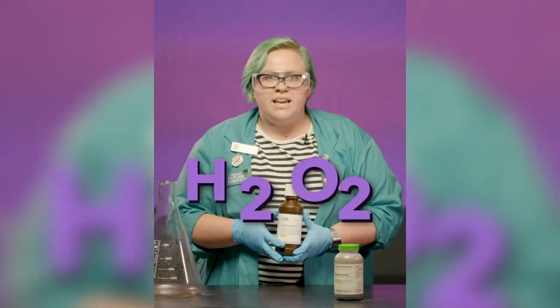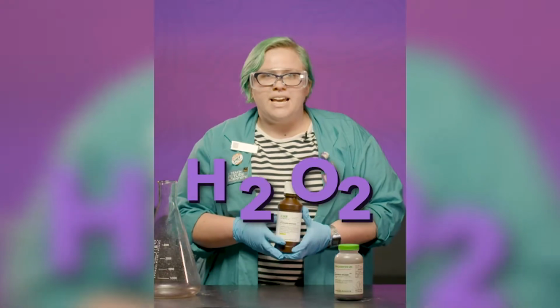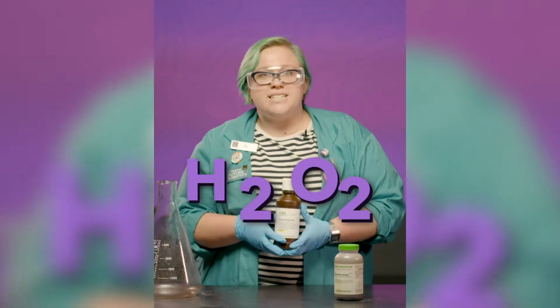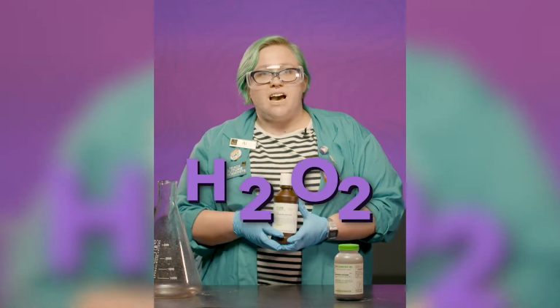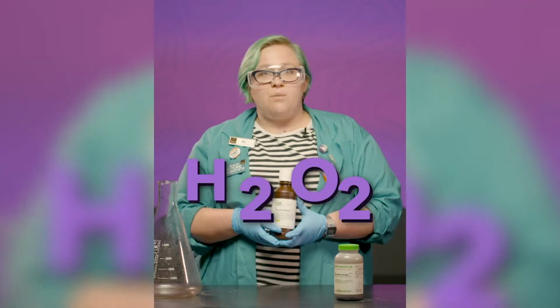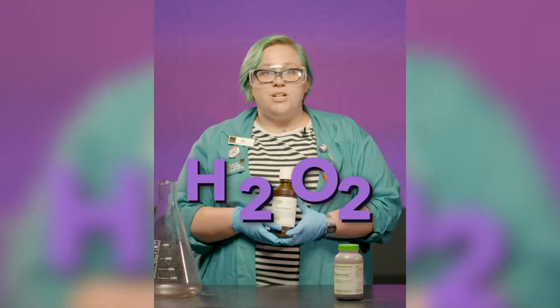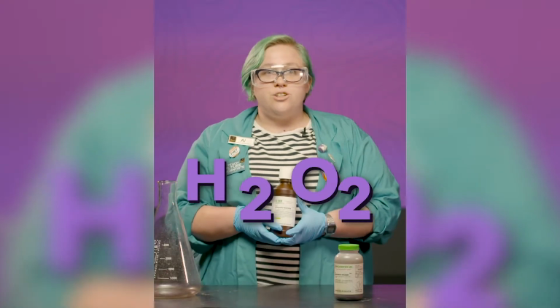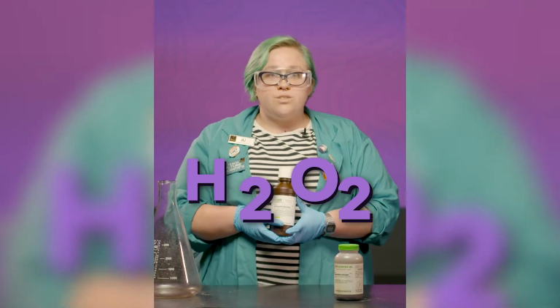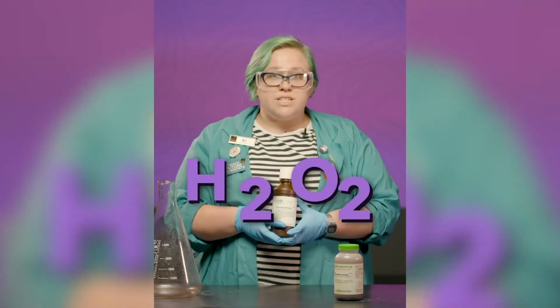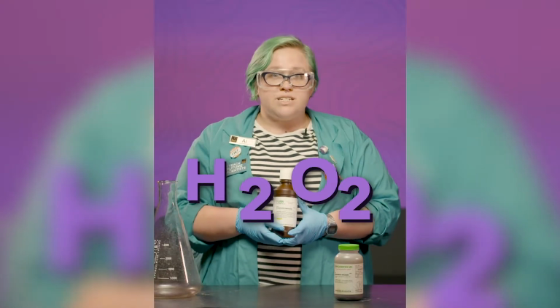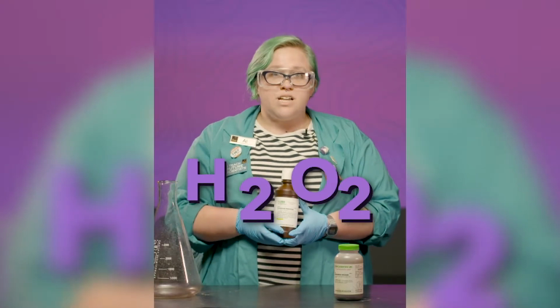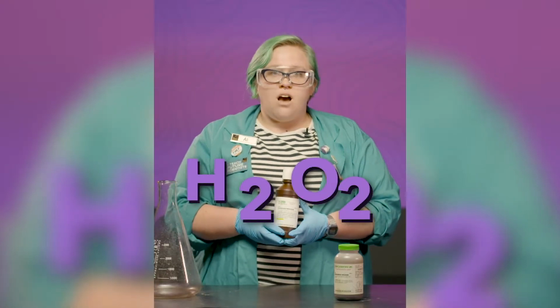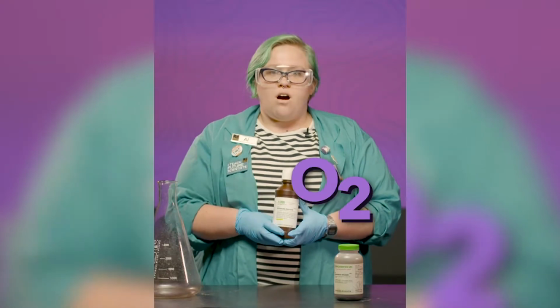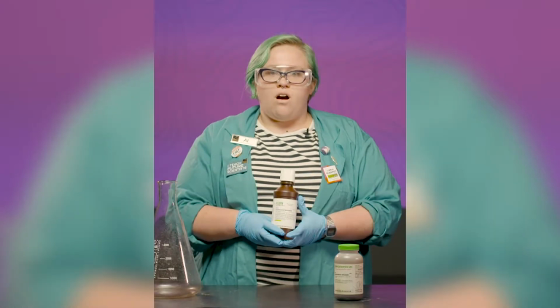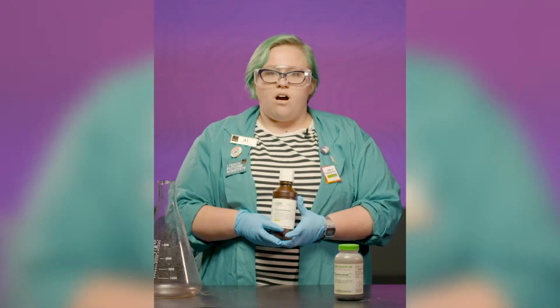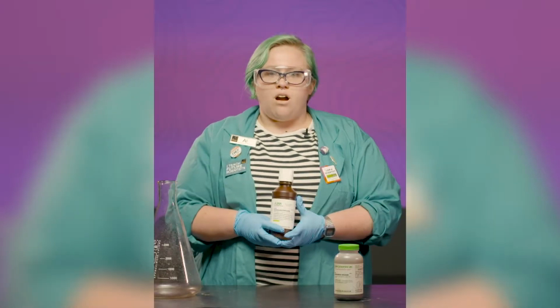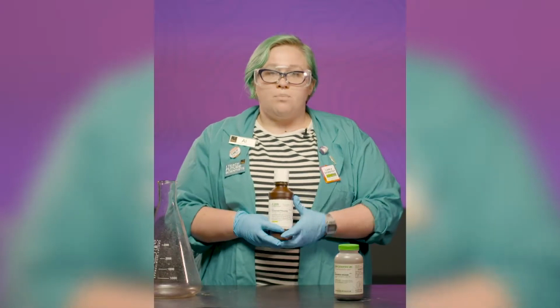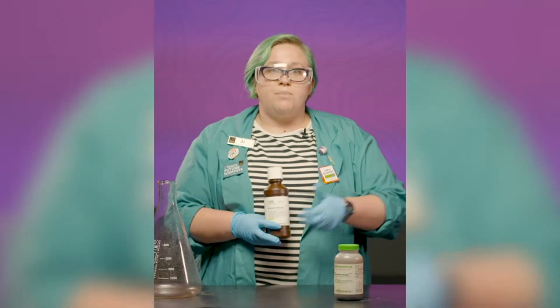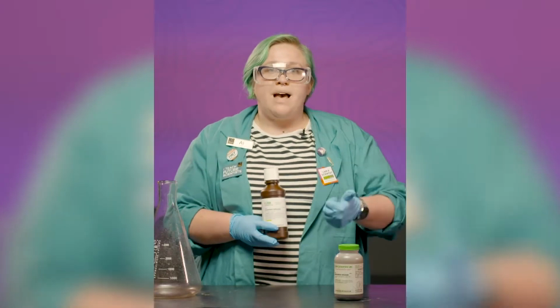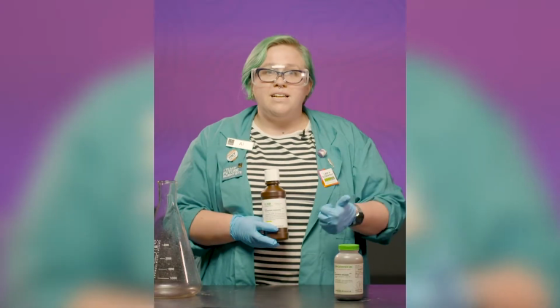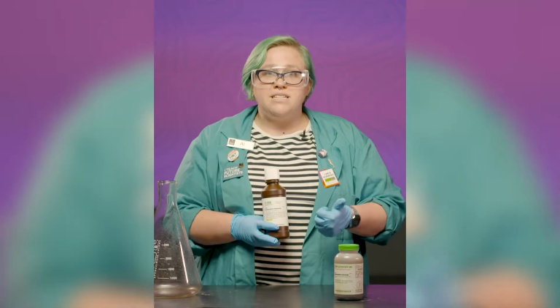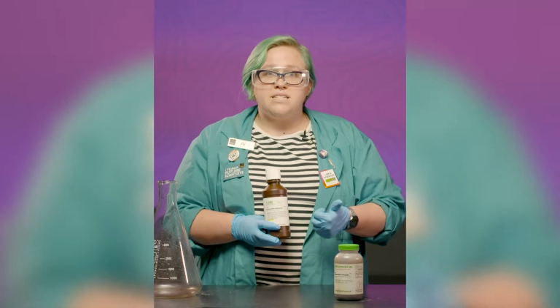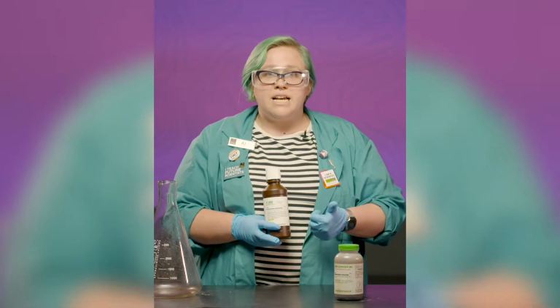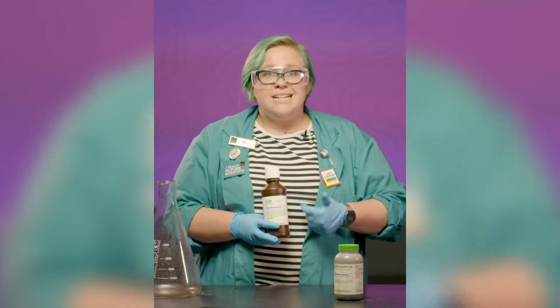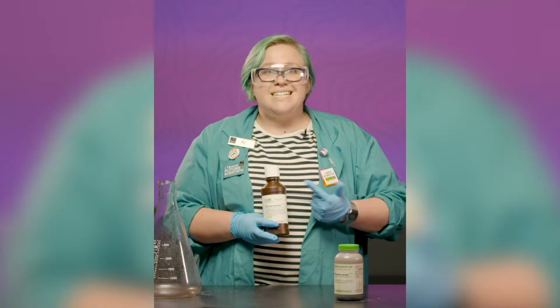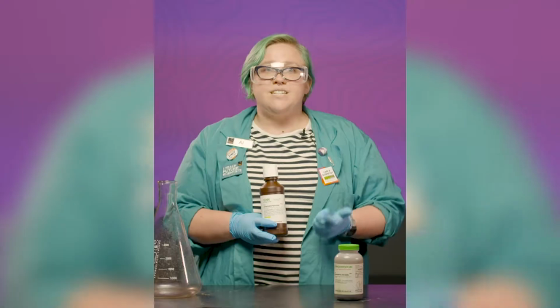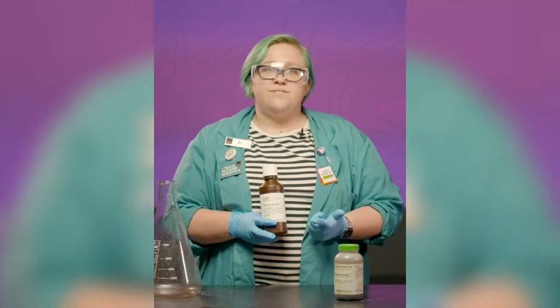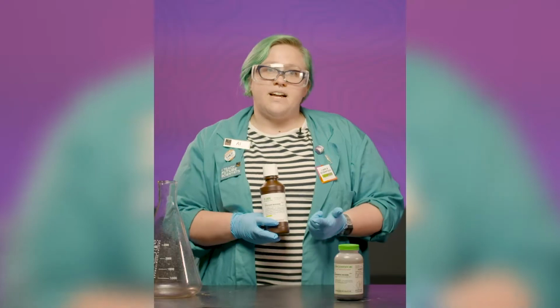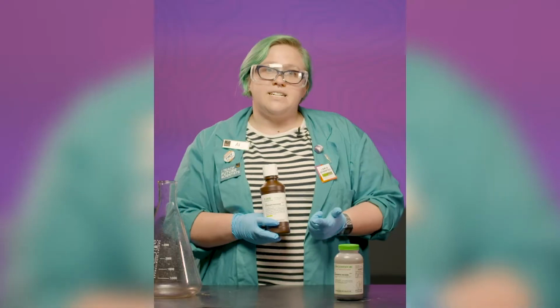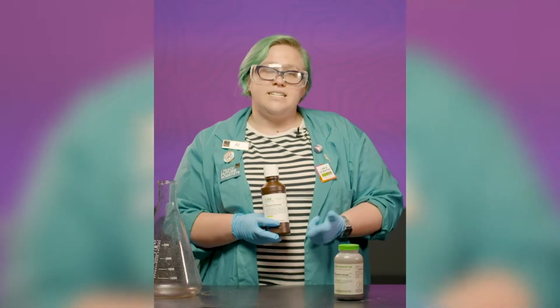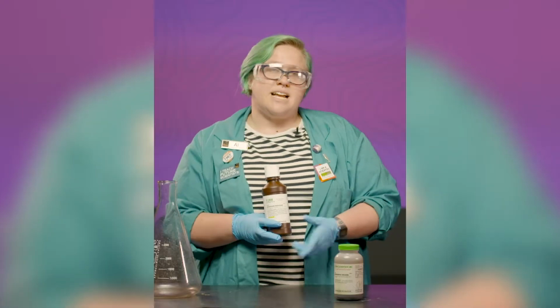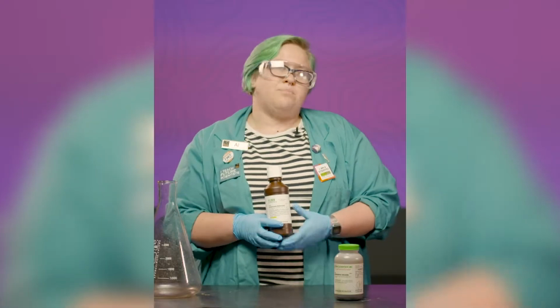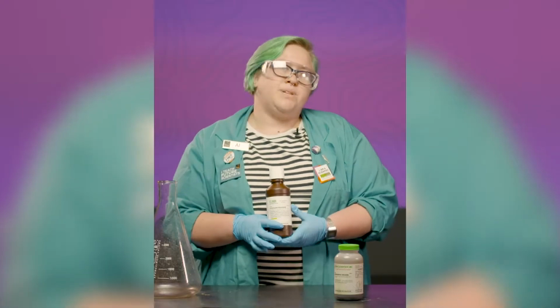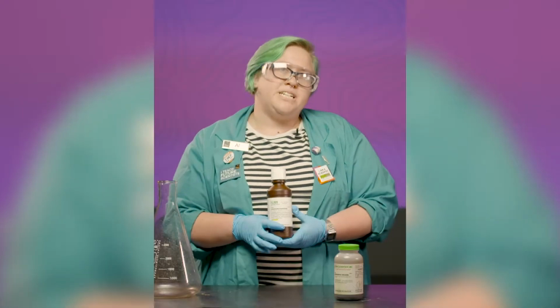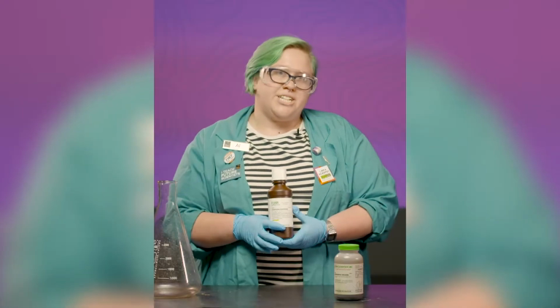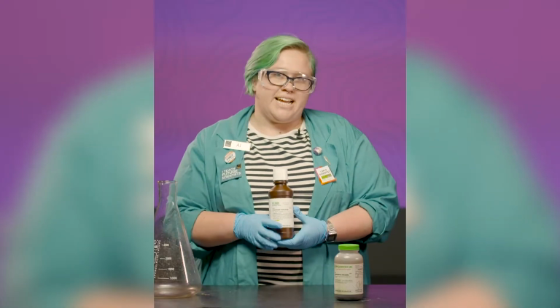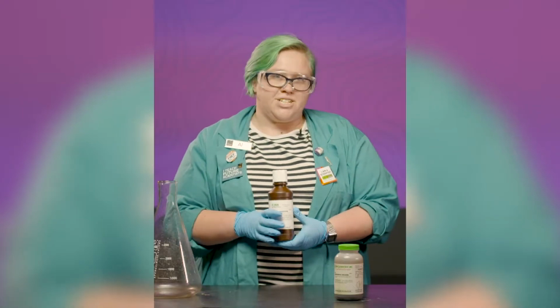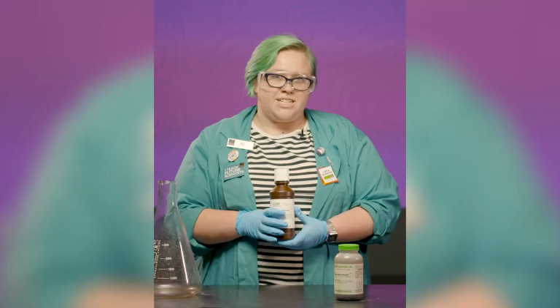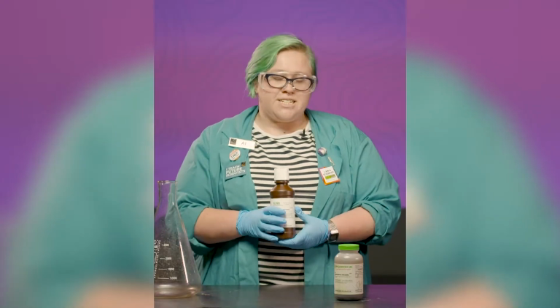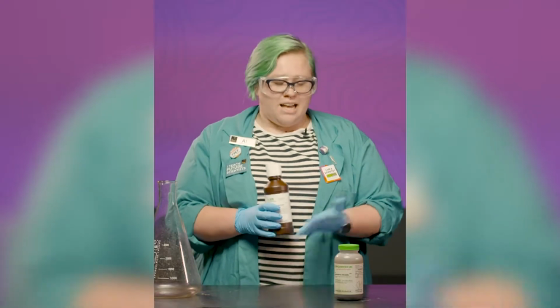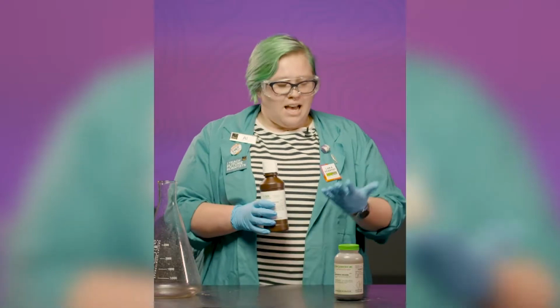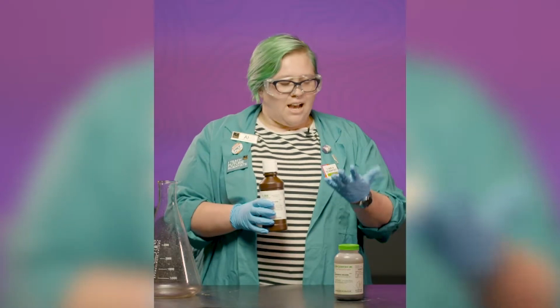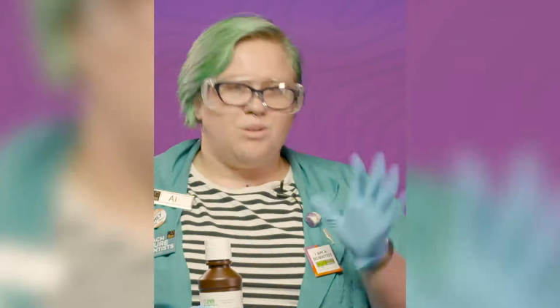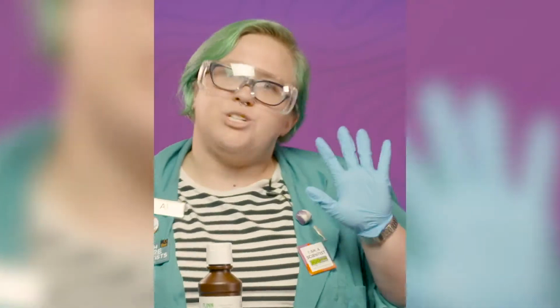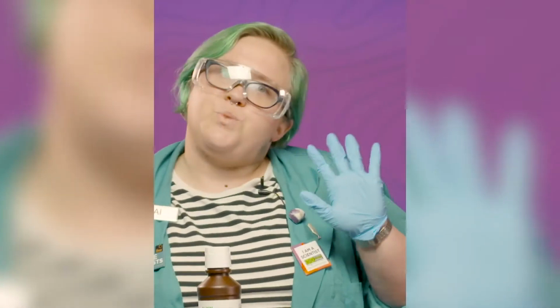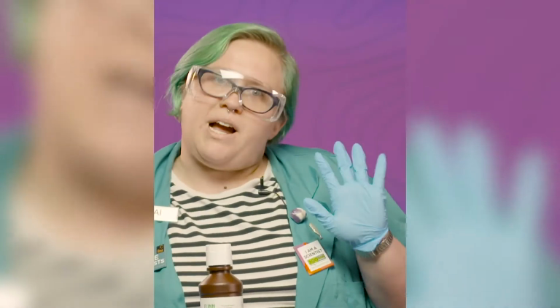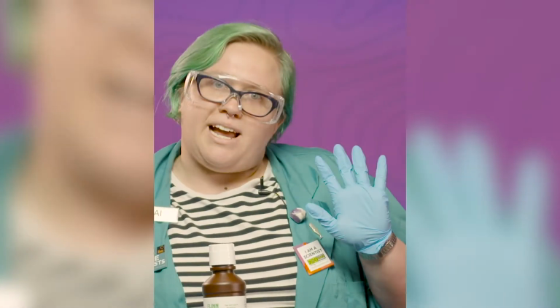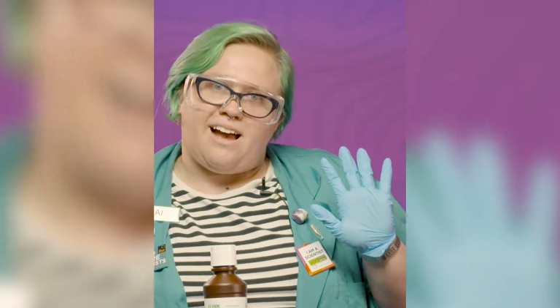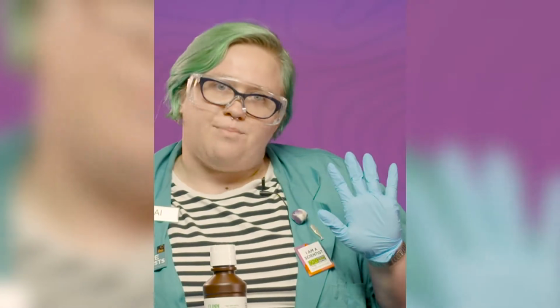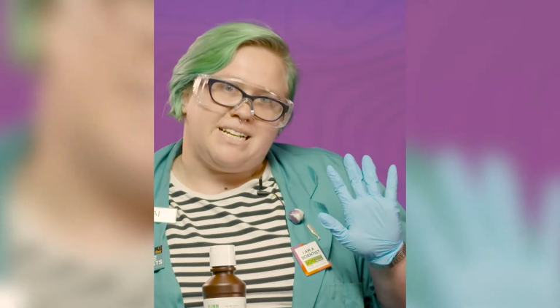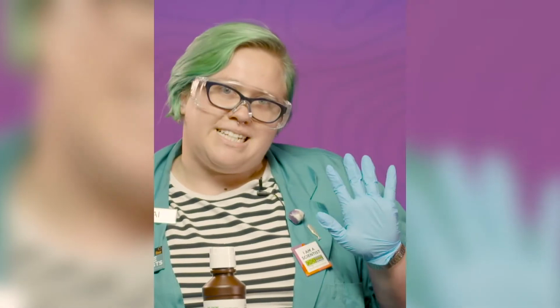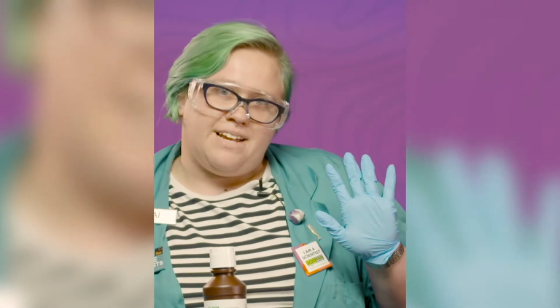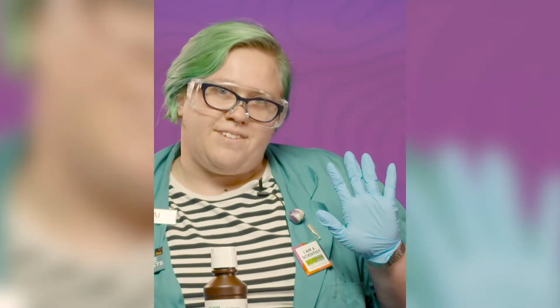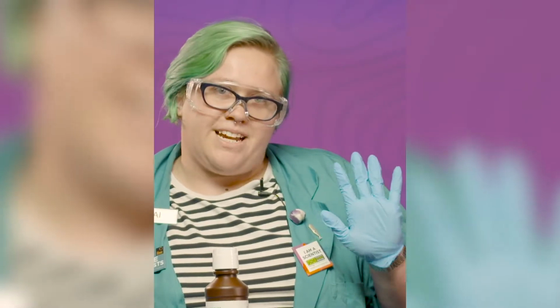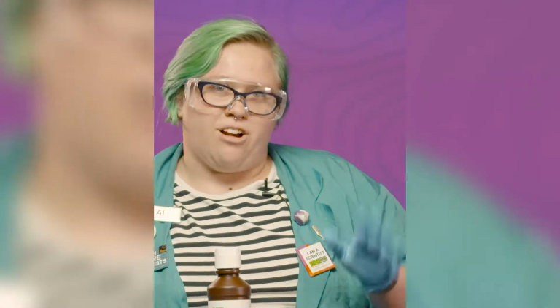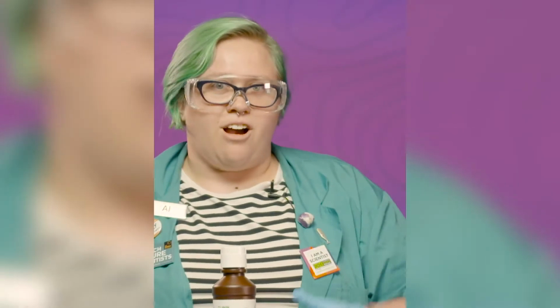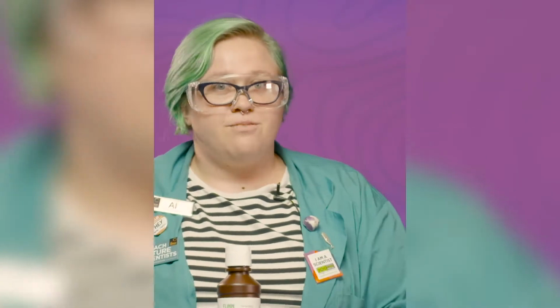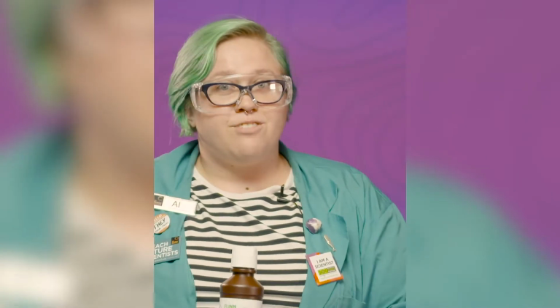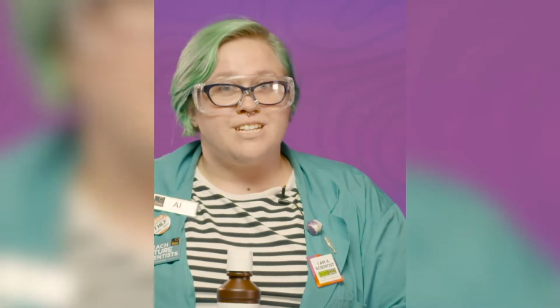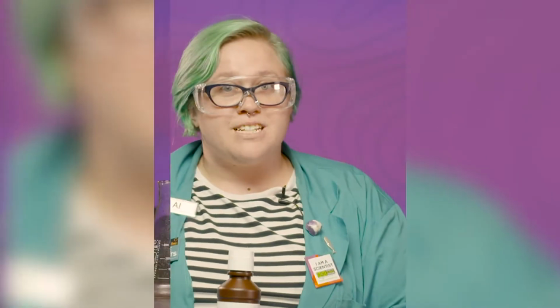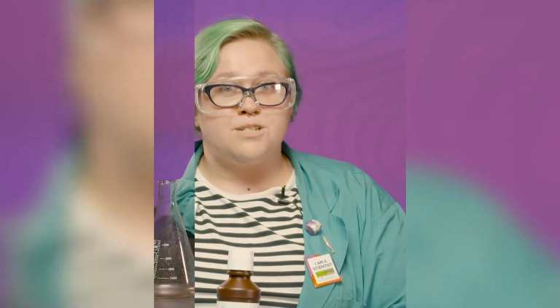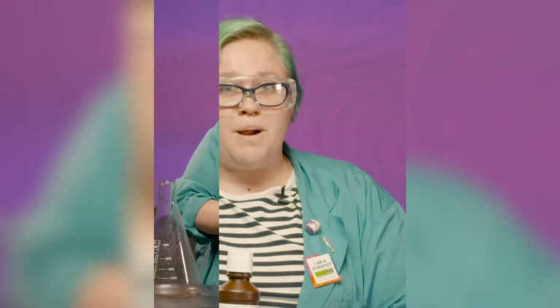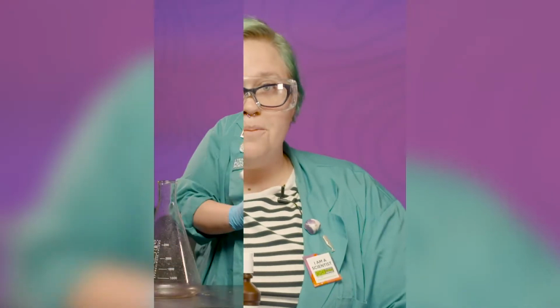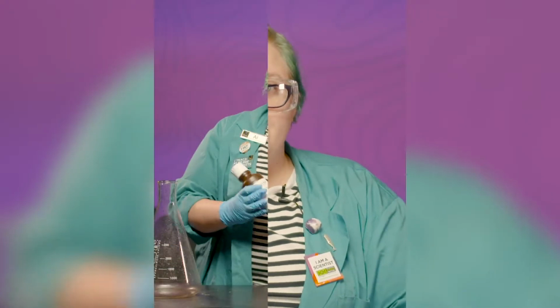Its common uses are propellants, disinfectants, and bleaching agents, which is why I have my safety gear on for this experiment.